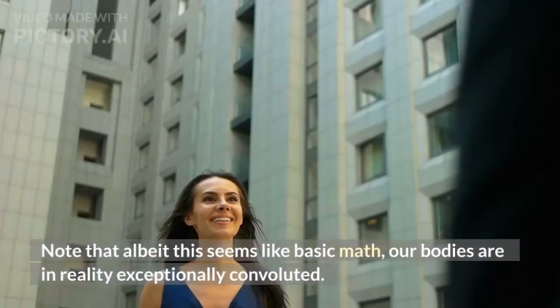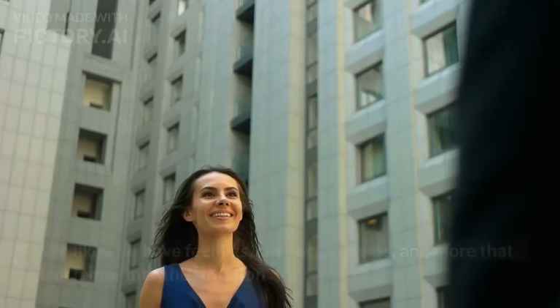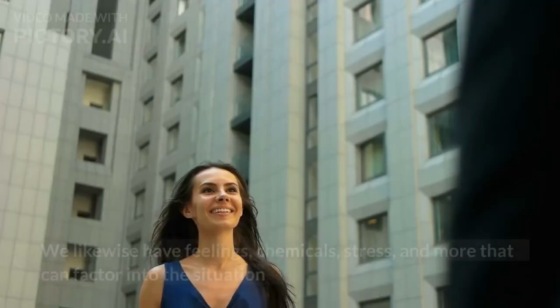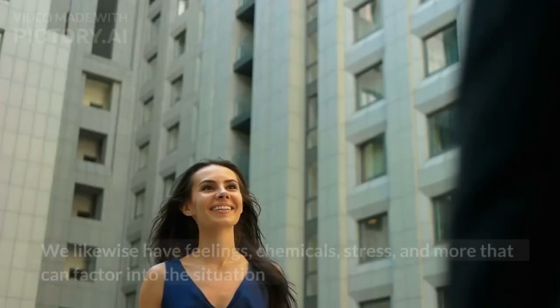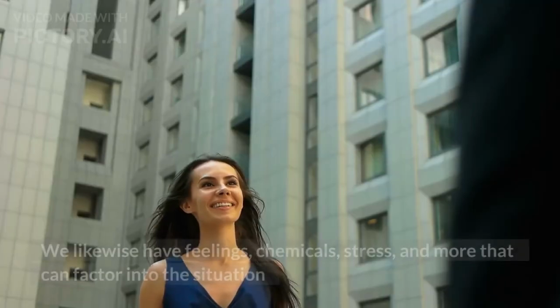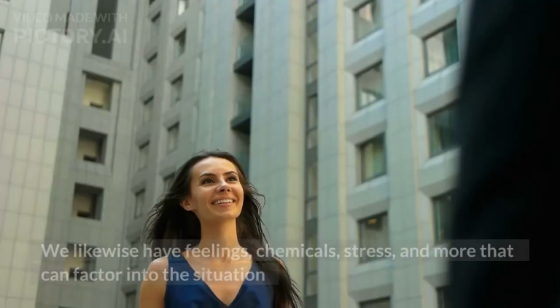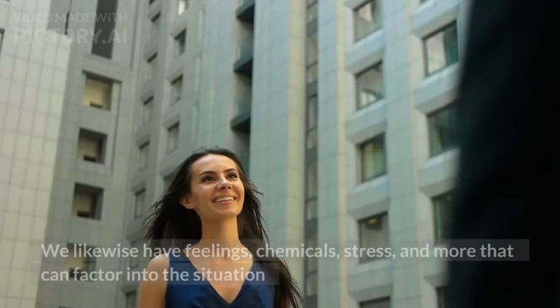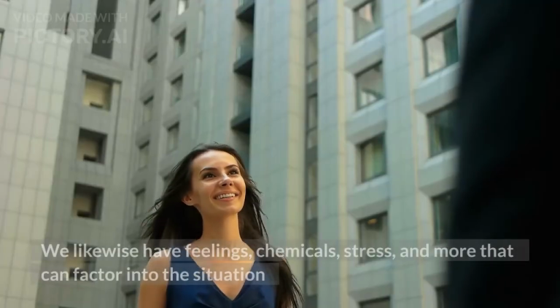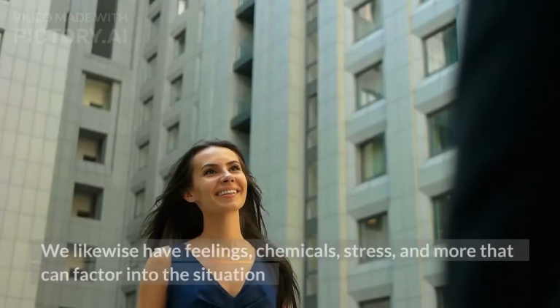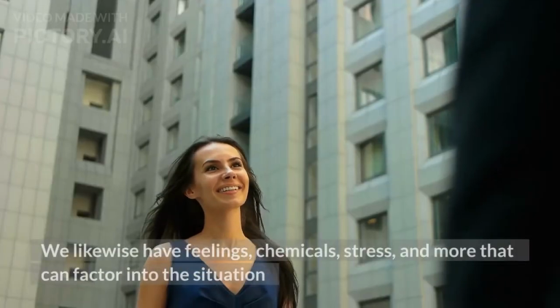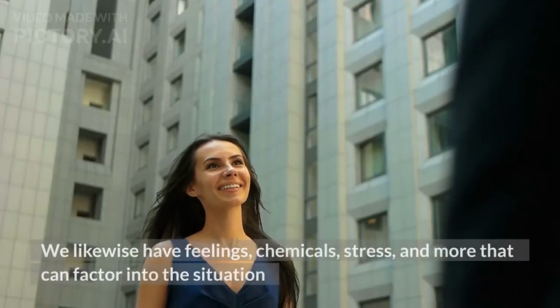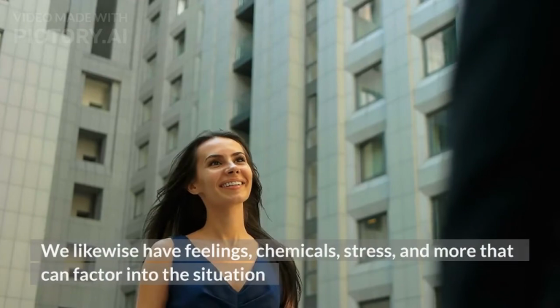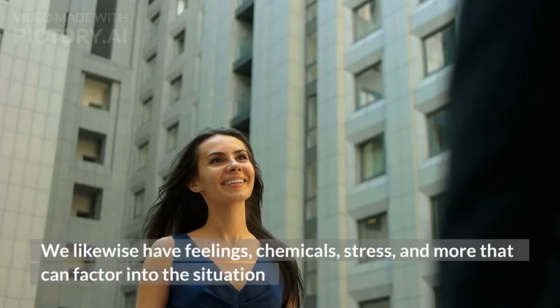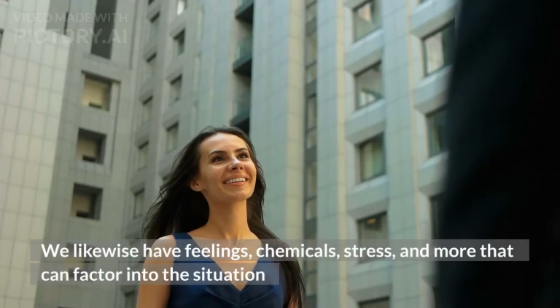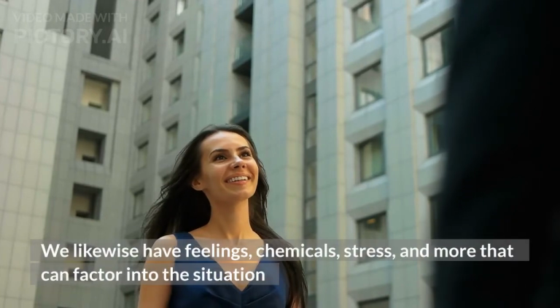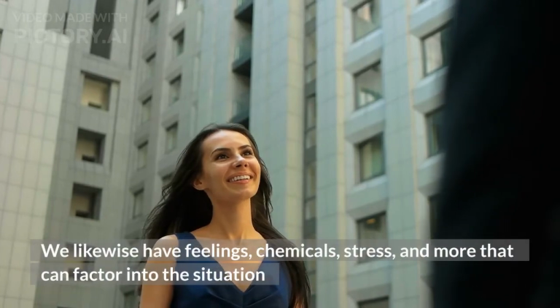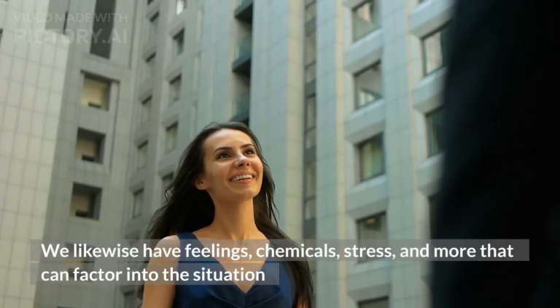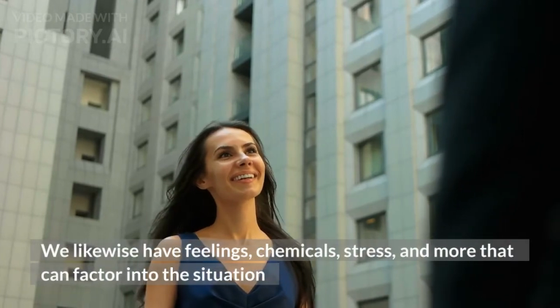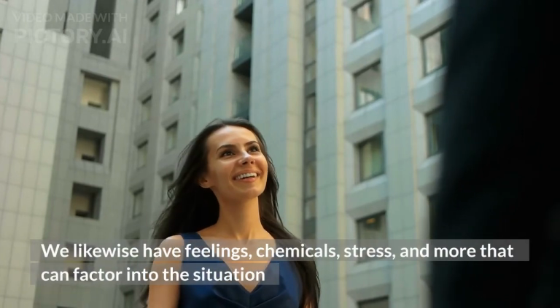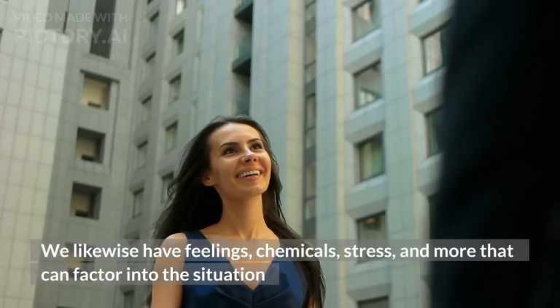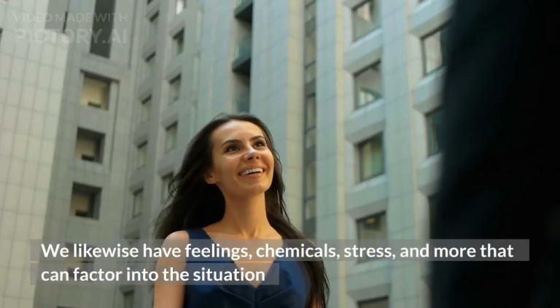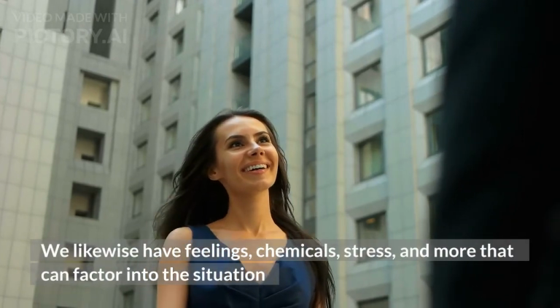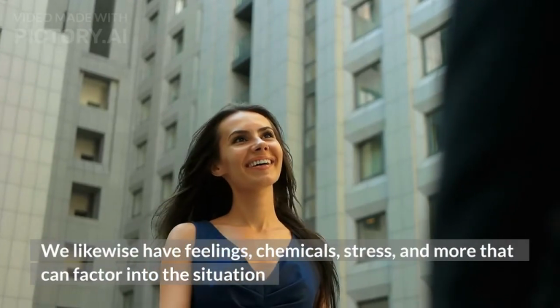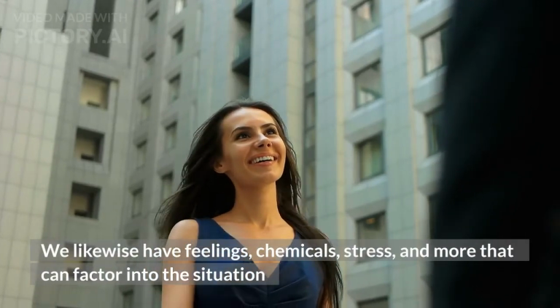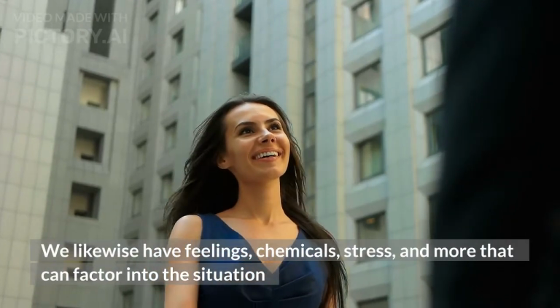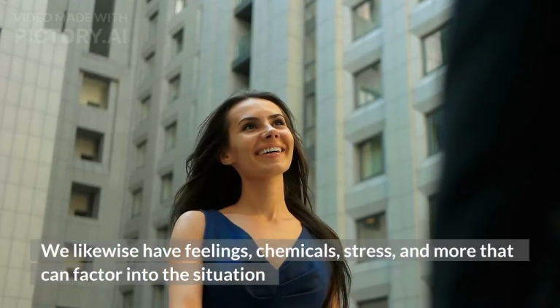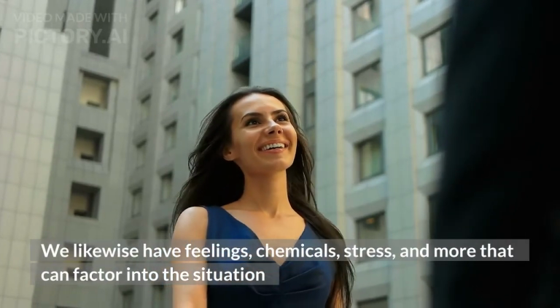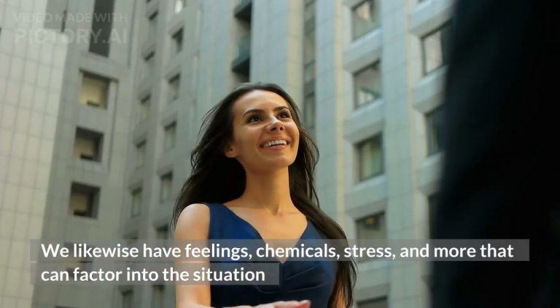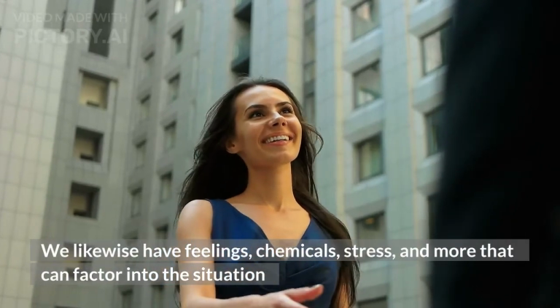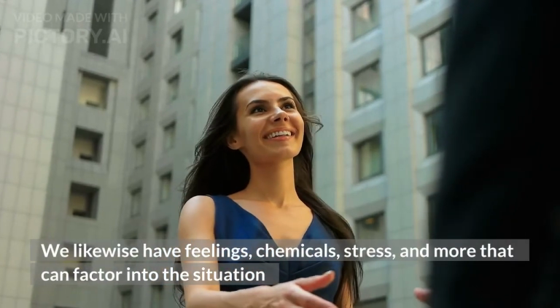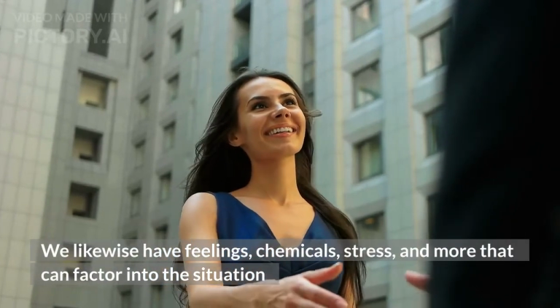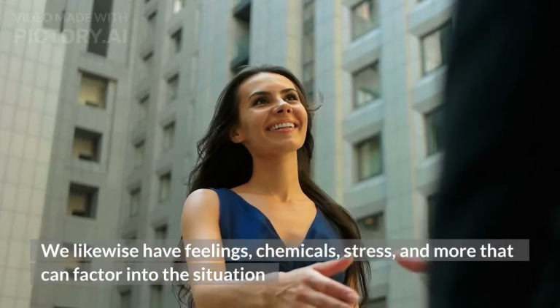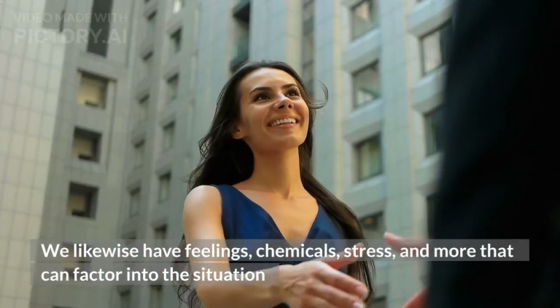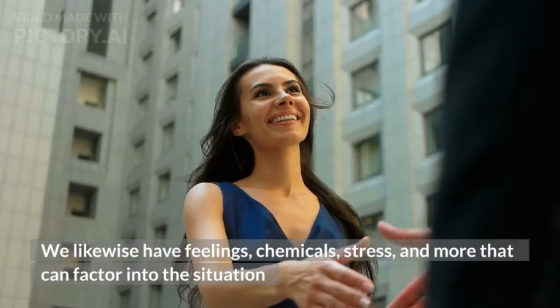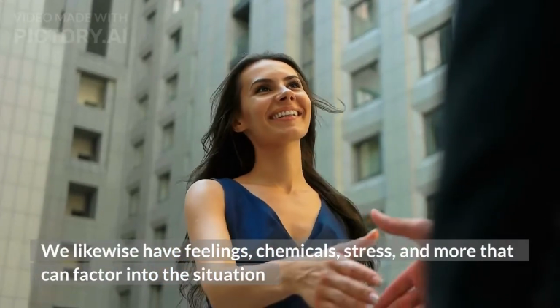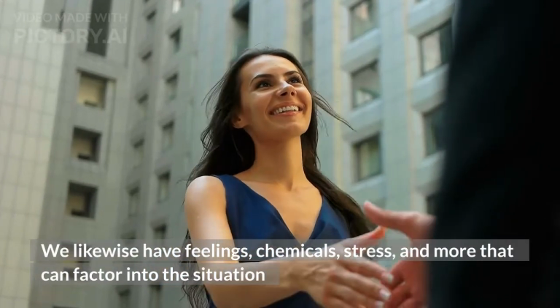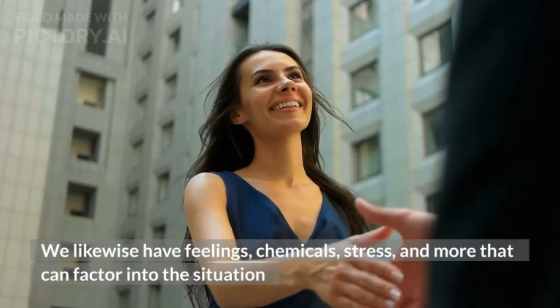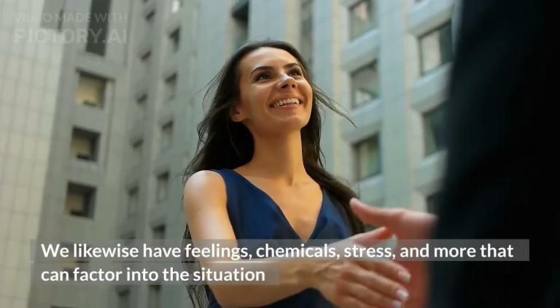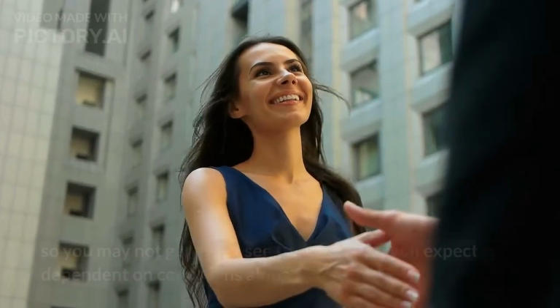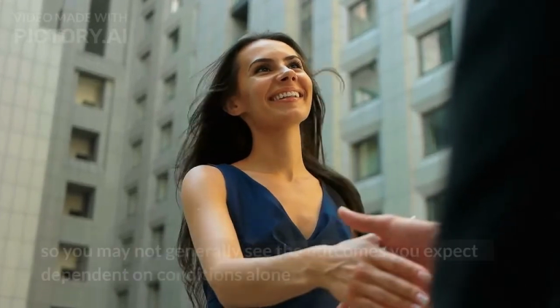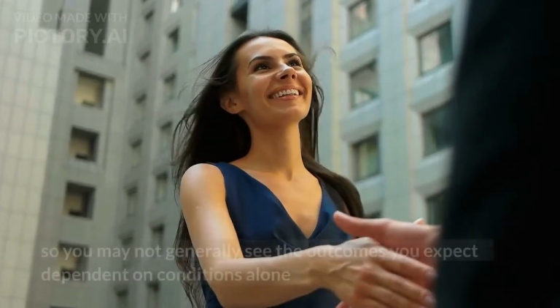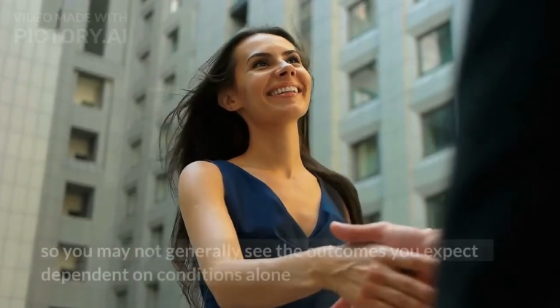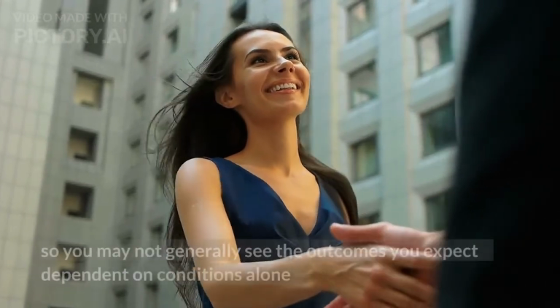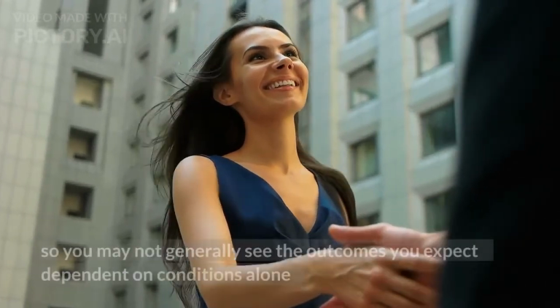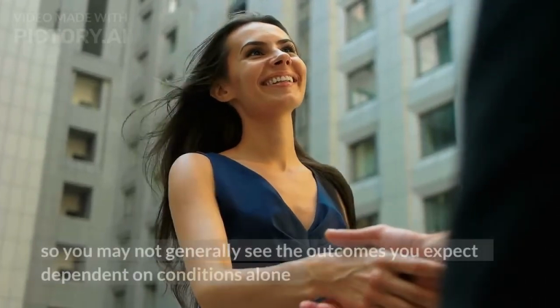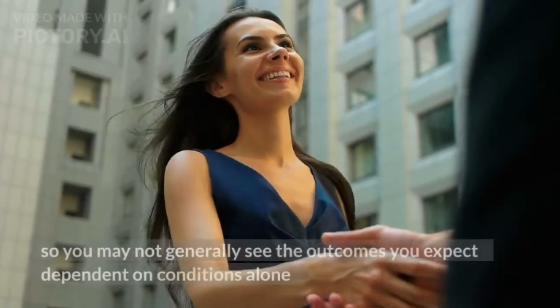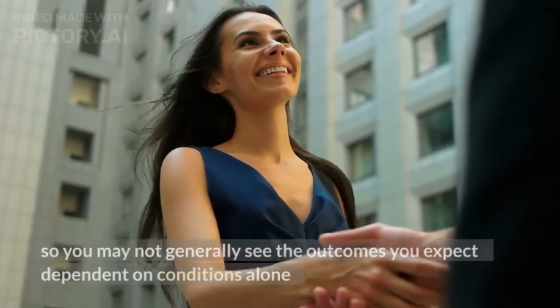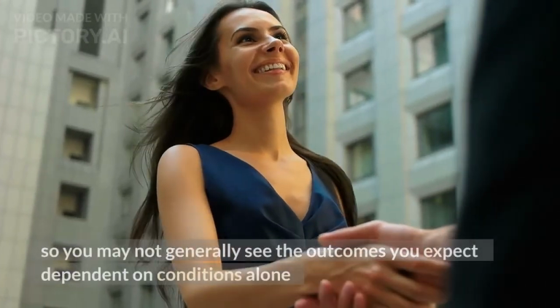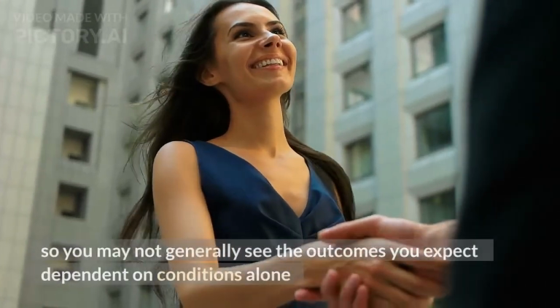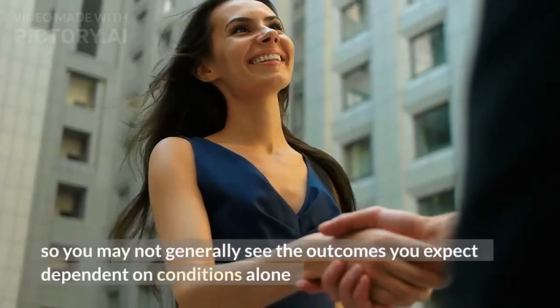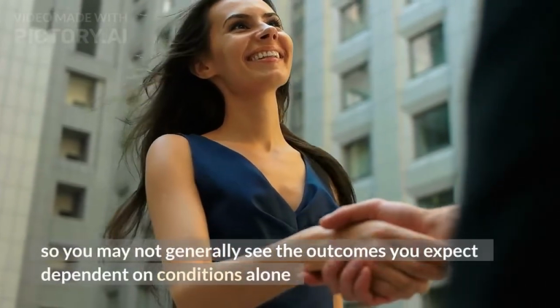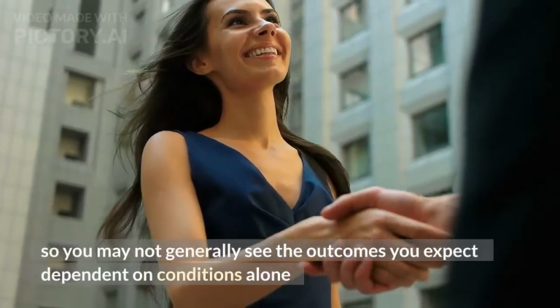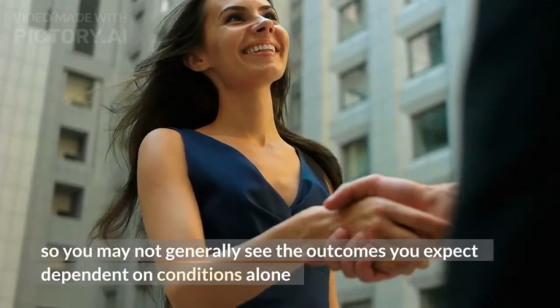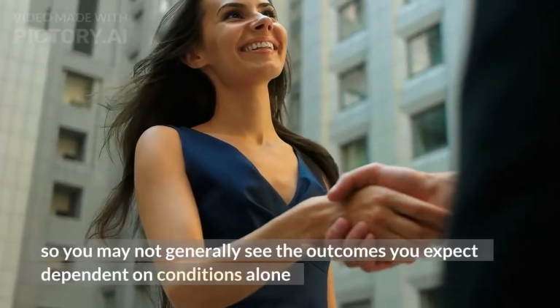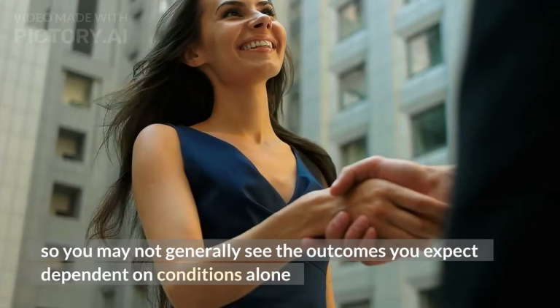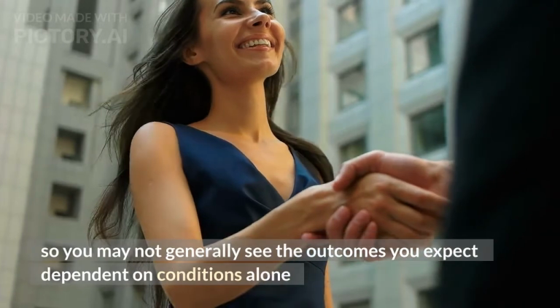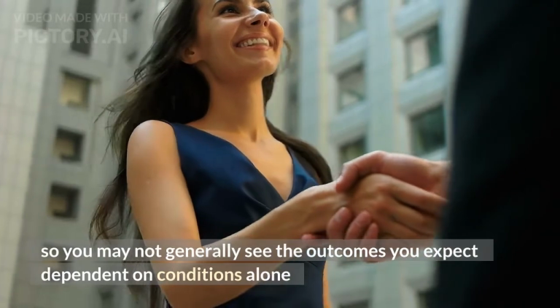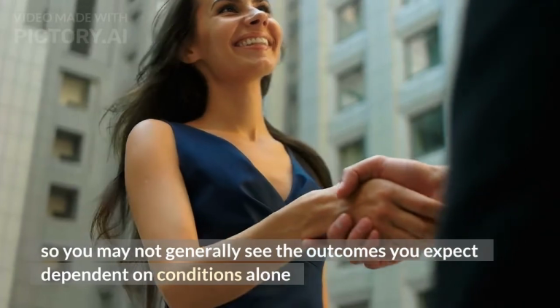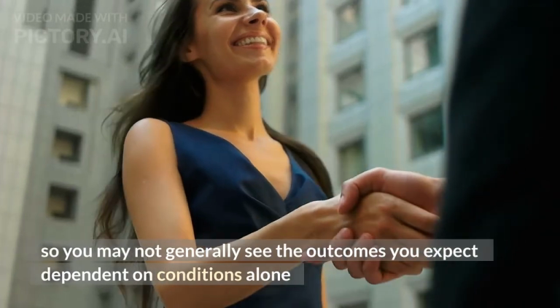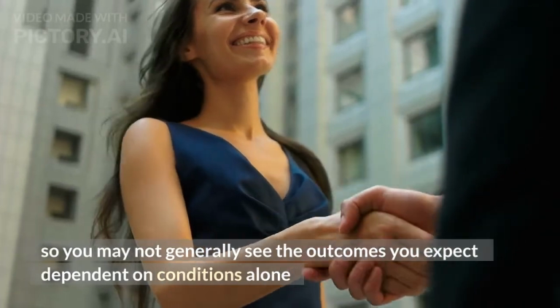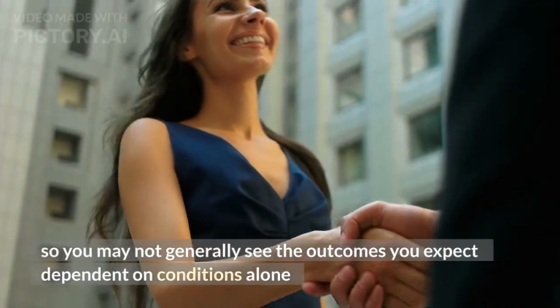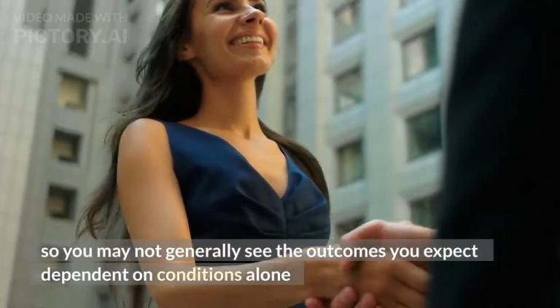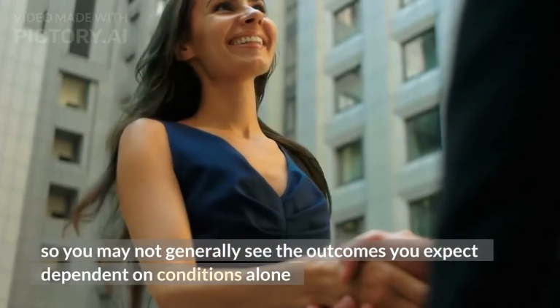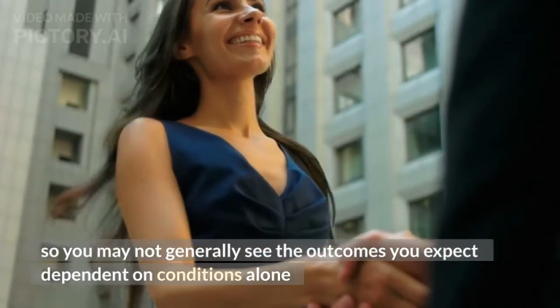Note that although this seems like simple math, our bodies are in reality exceptionally complicated. We also have emotions, hormones, stress, and more that can factor into the equation, so you may not always see the results you expect based on the numbers alone.